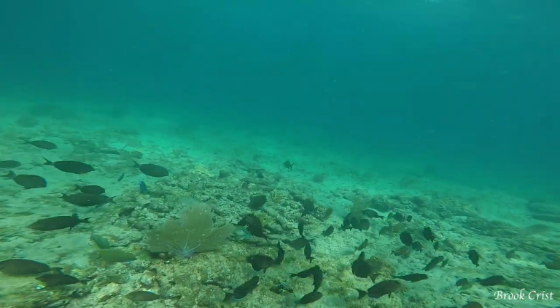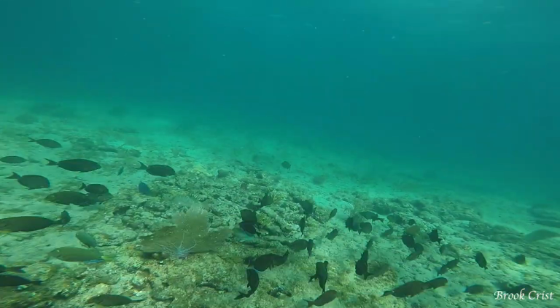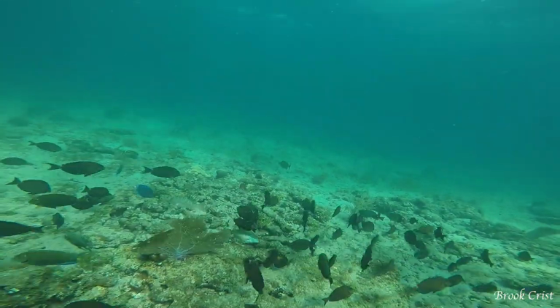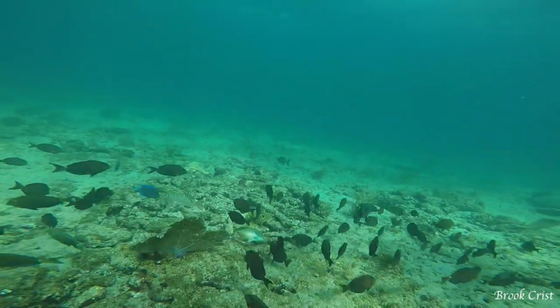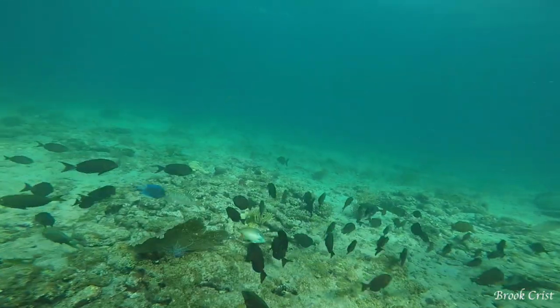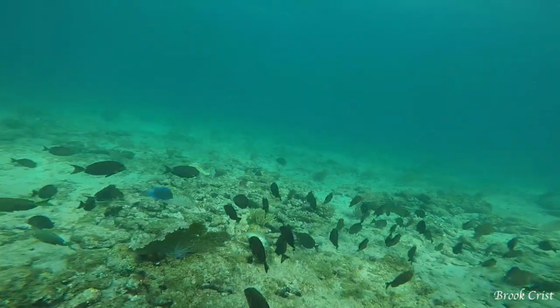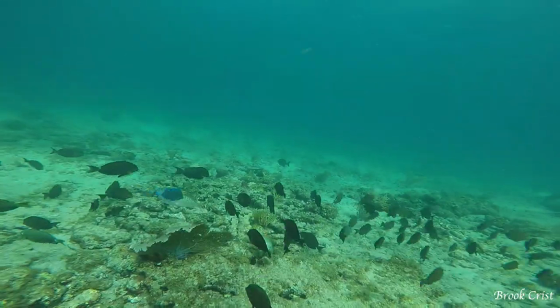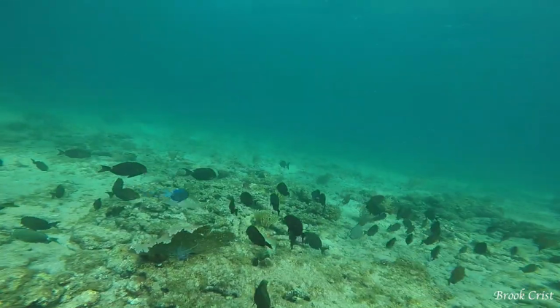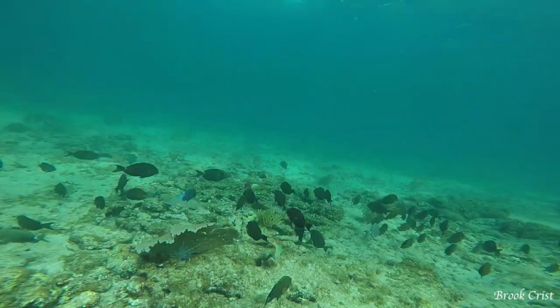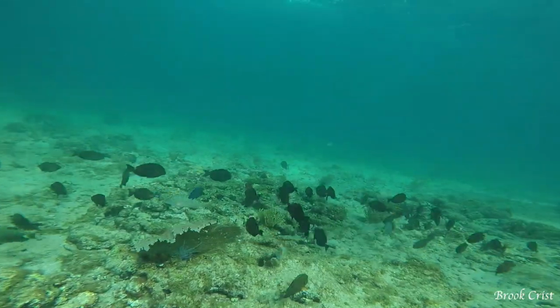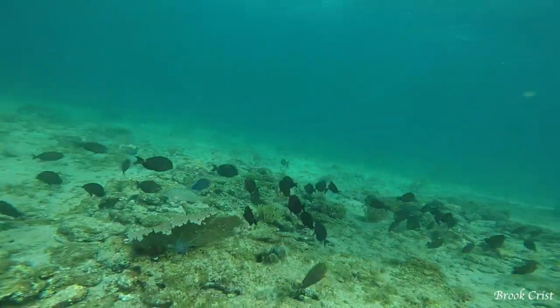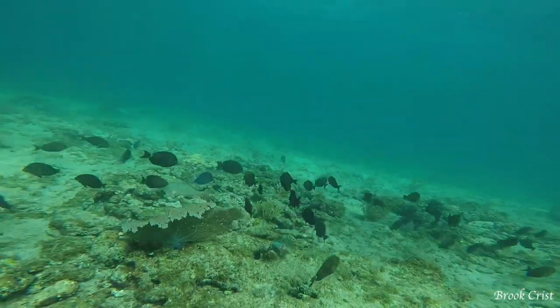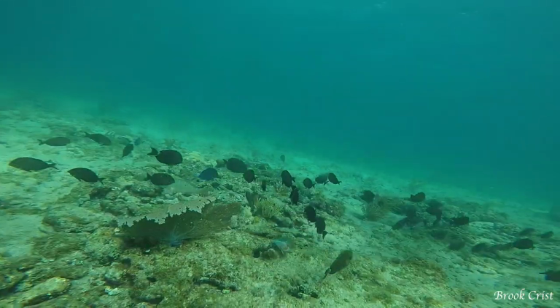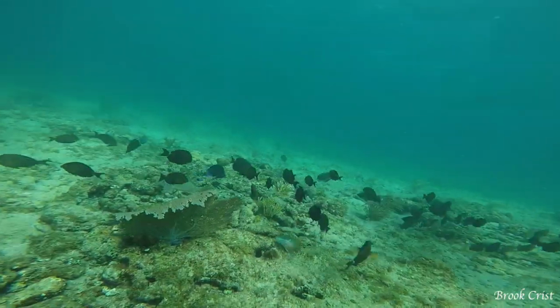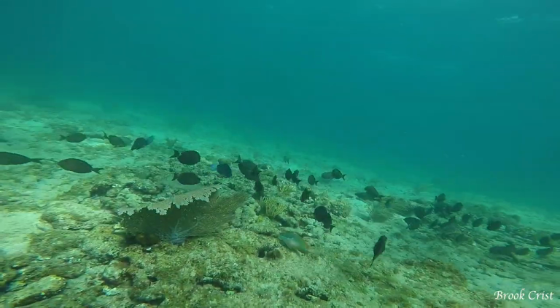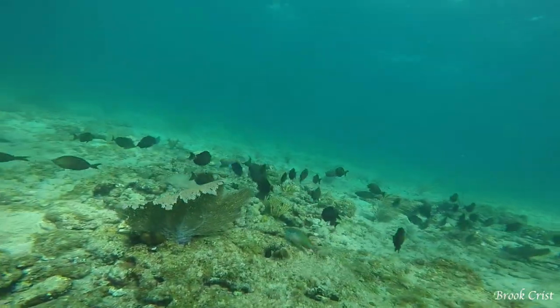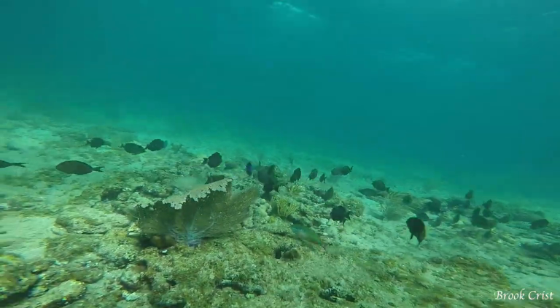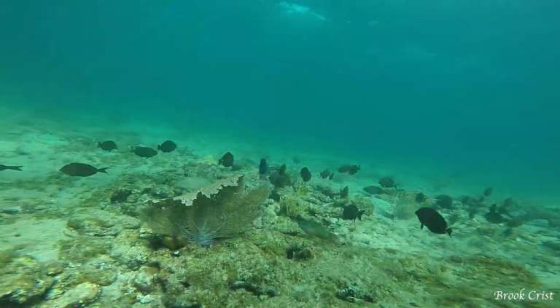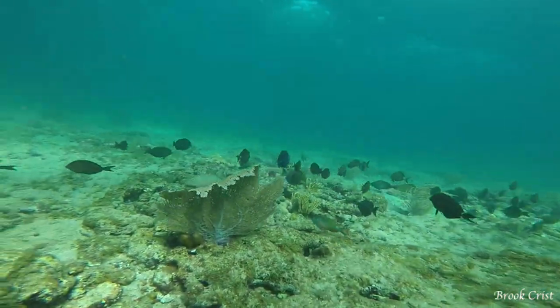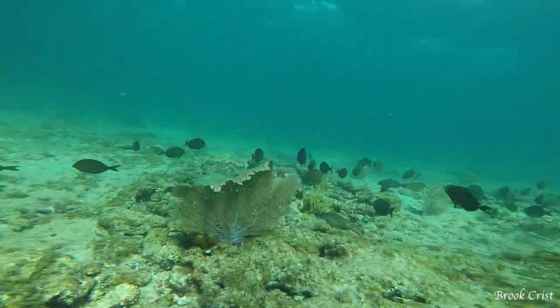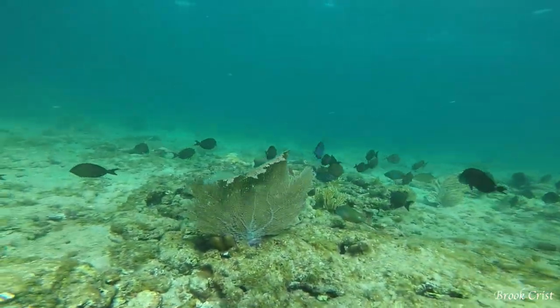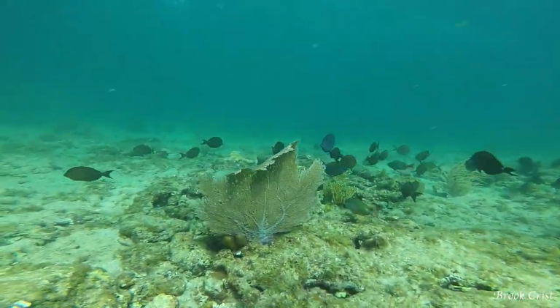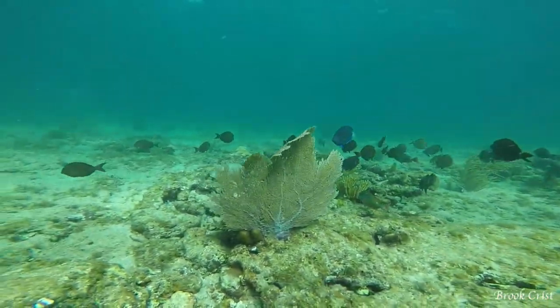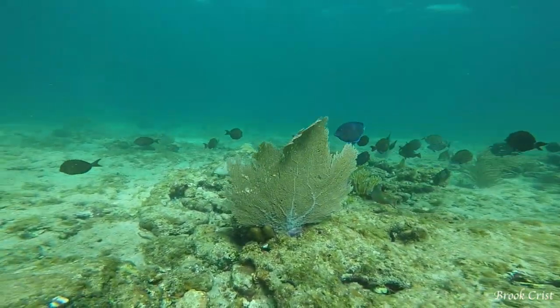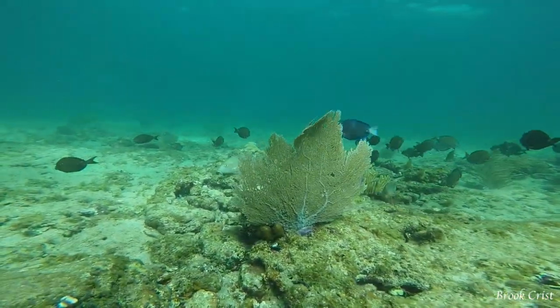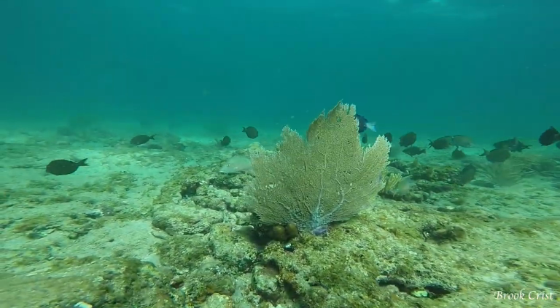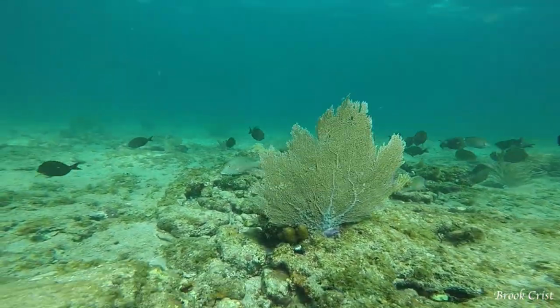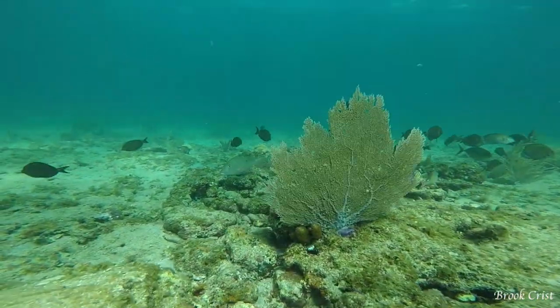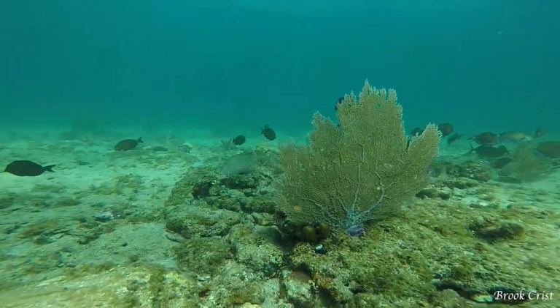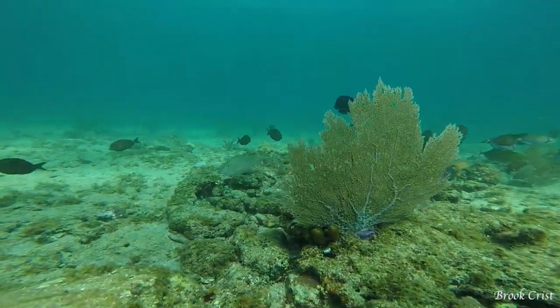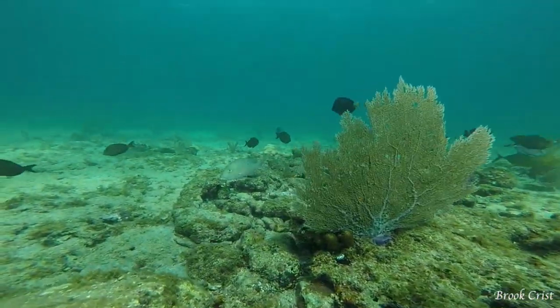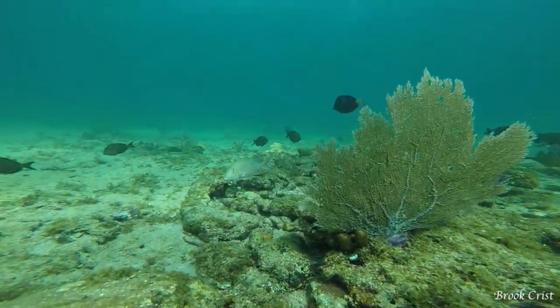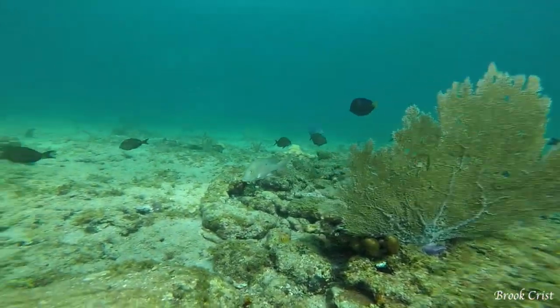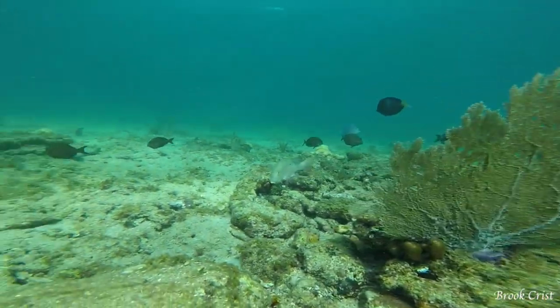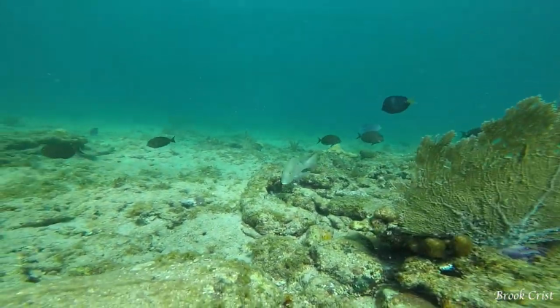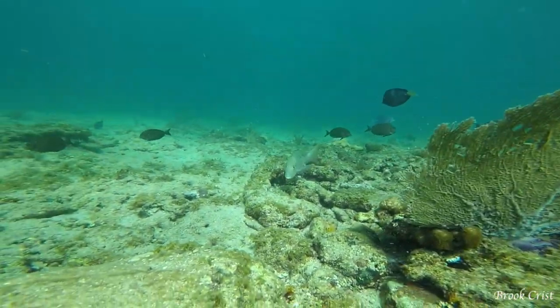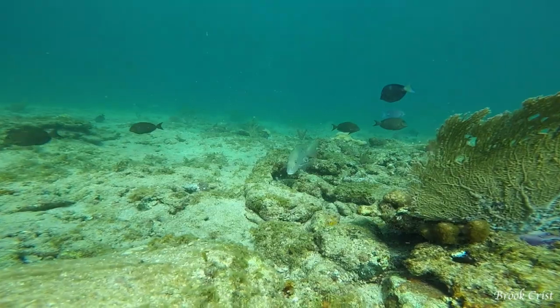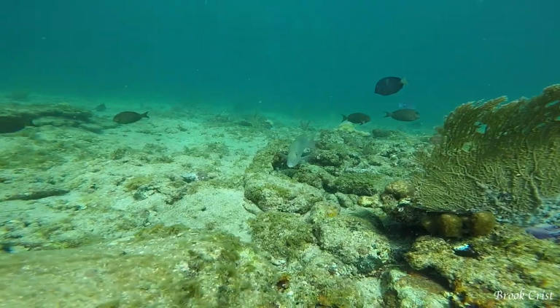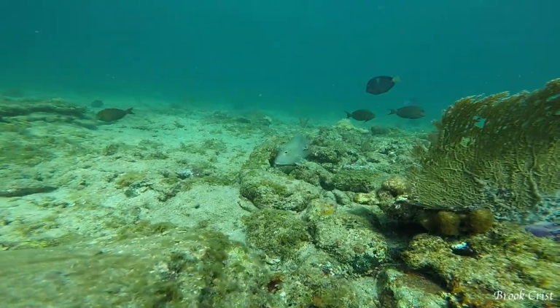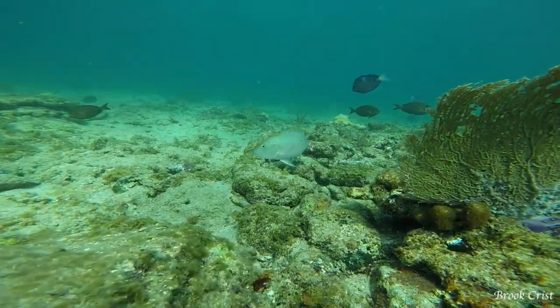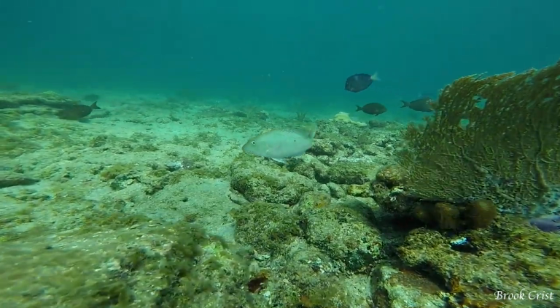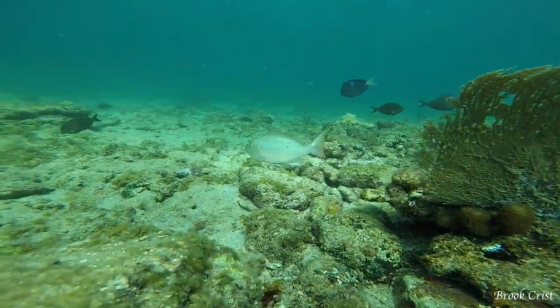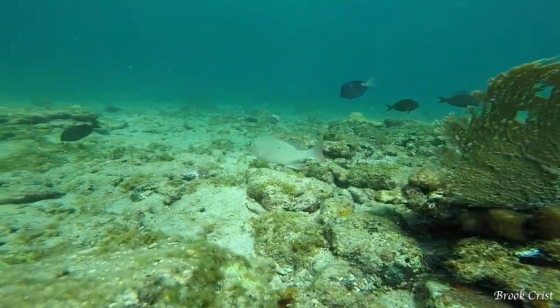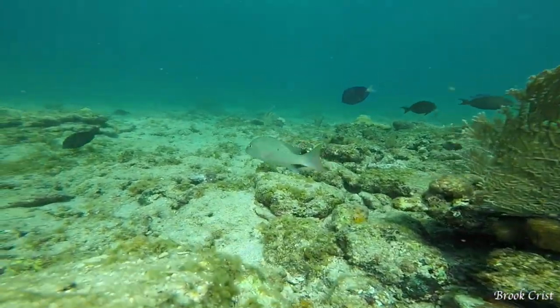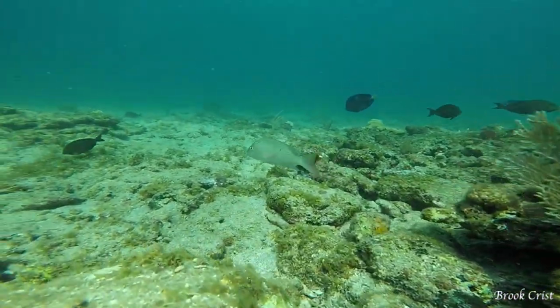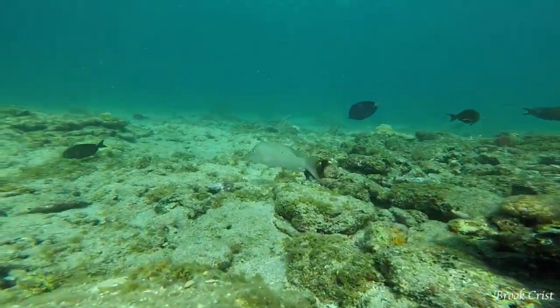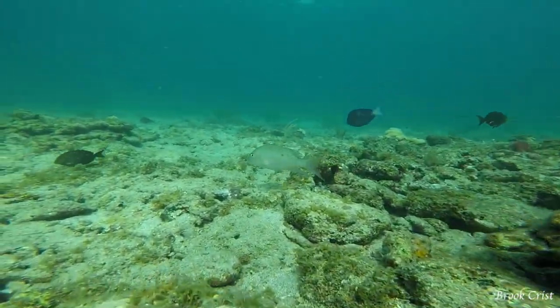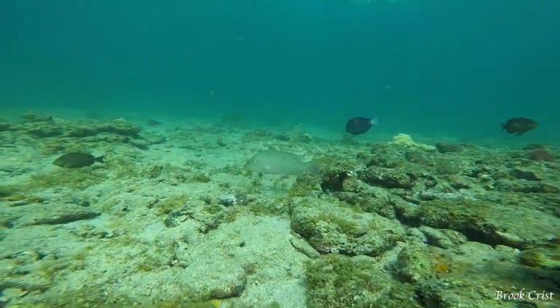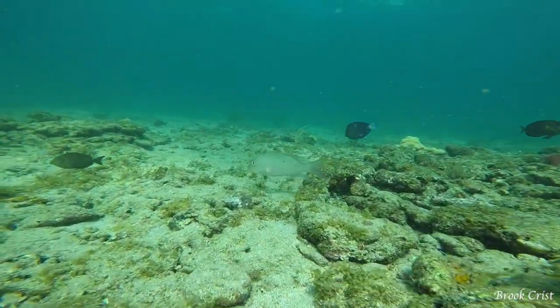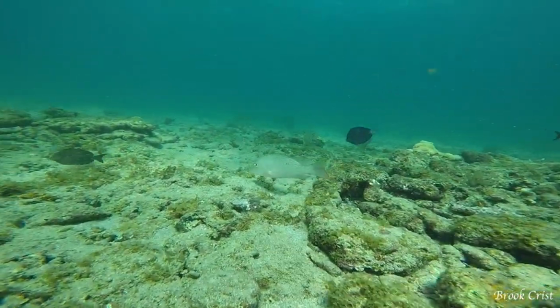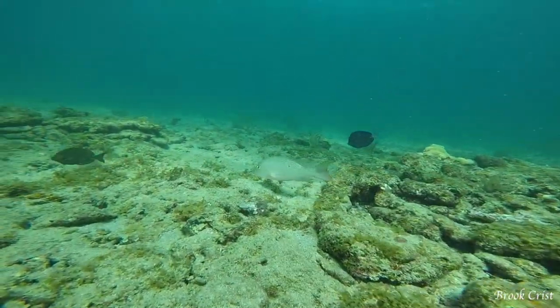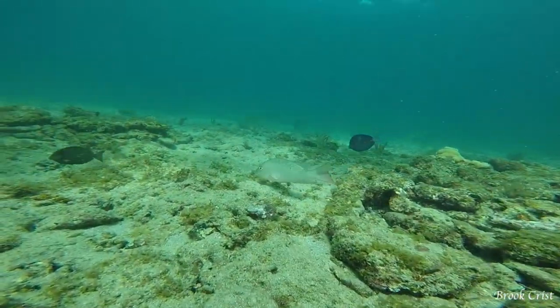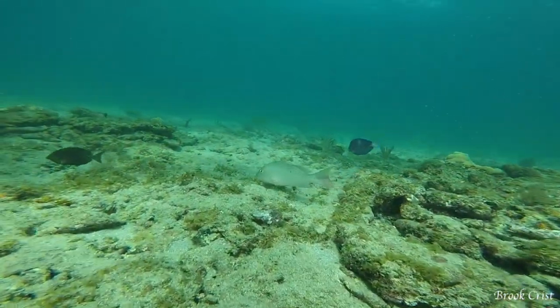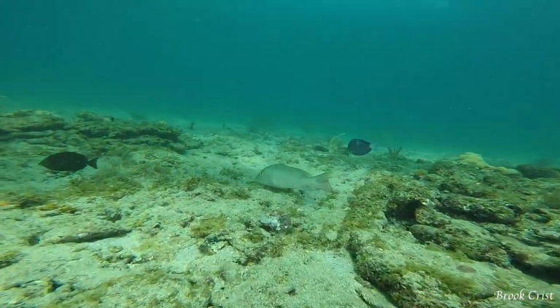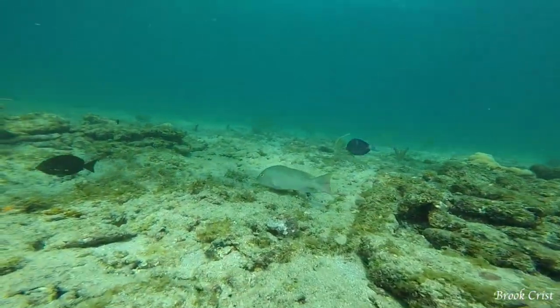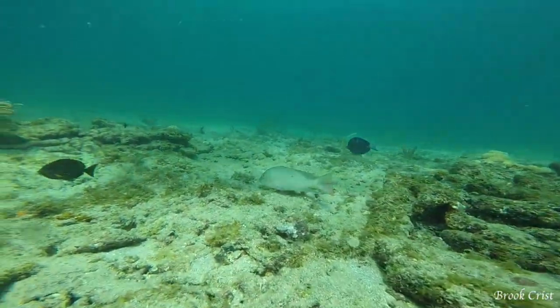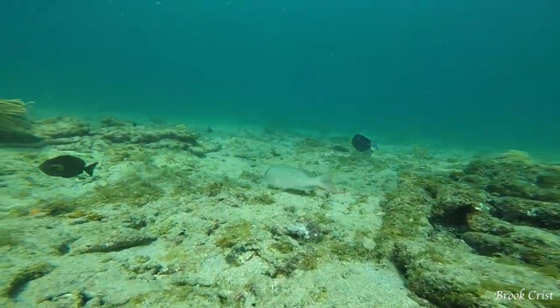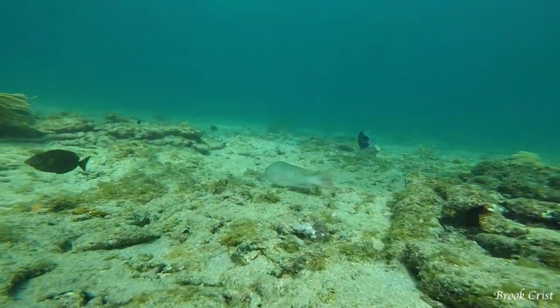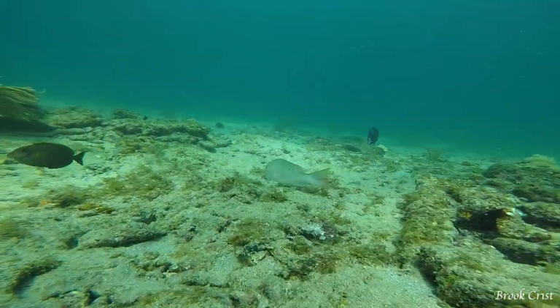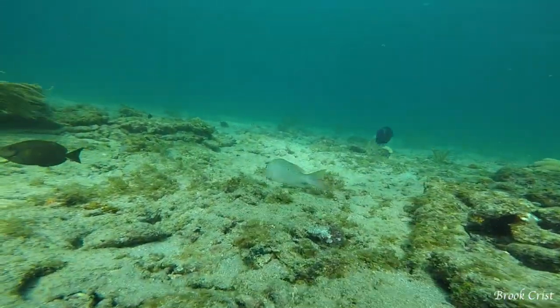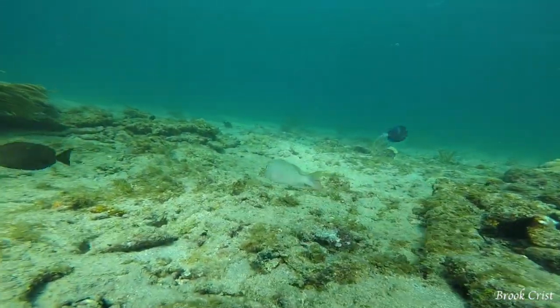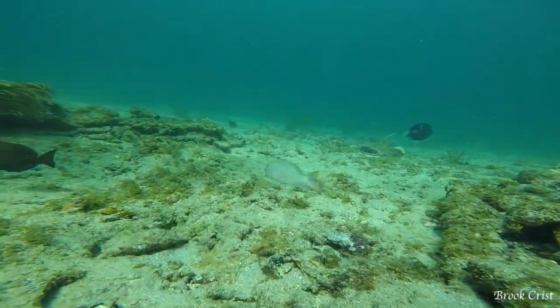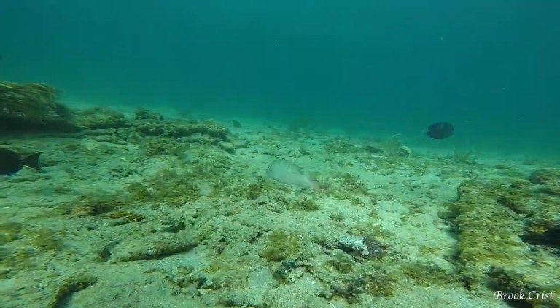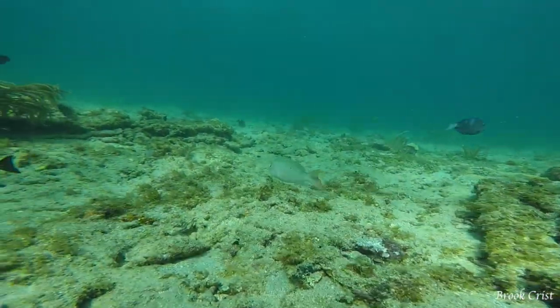In this school of tangs, I spotted a mutton snapper. They are one of my favorite fish to eat, but they have to be 18 inches to keep.